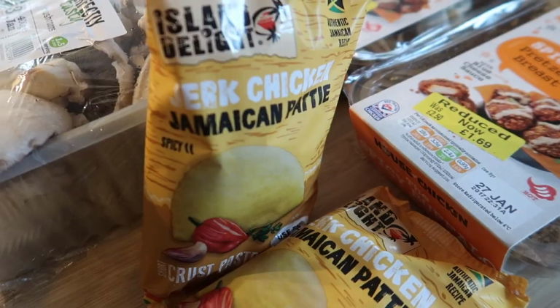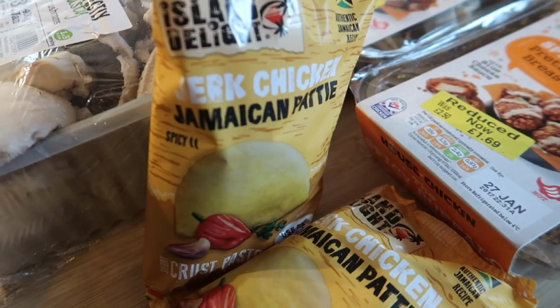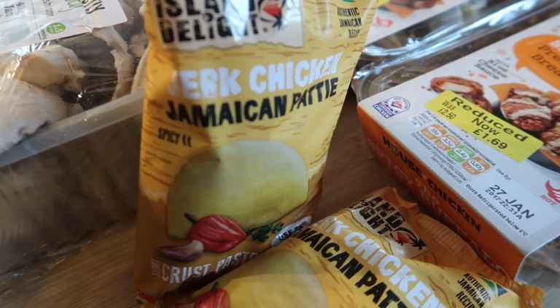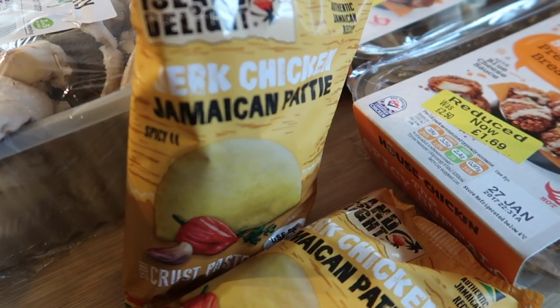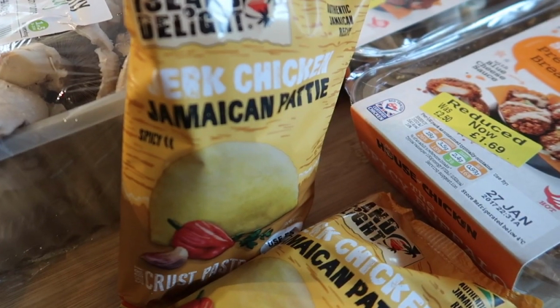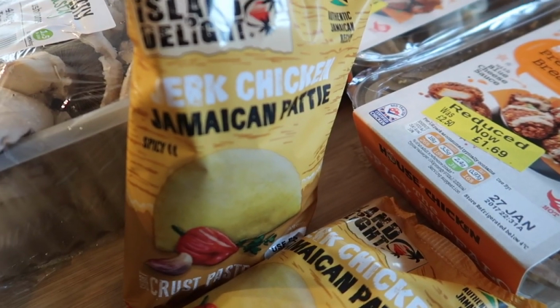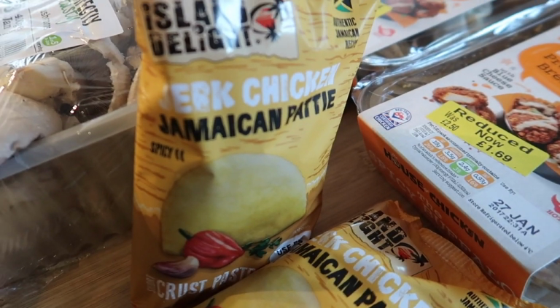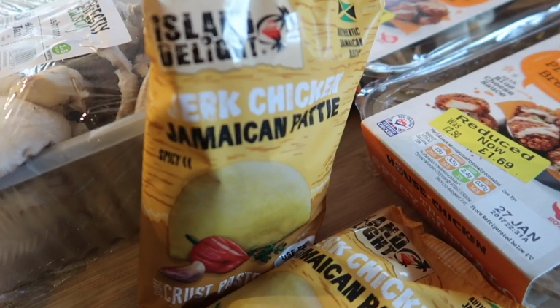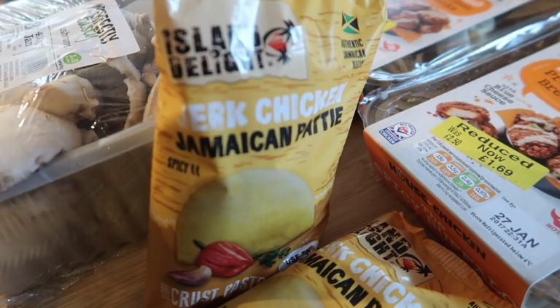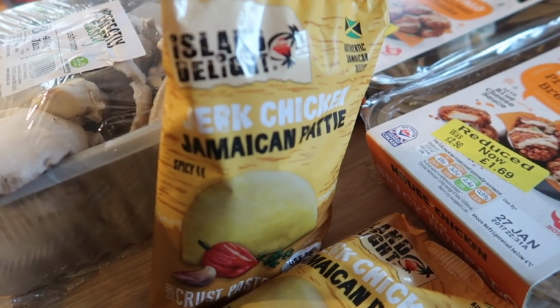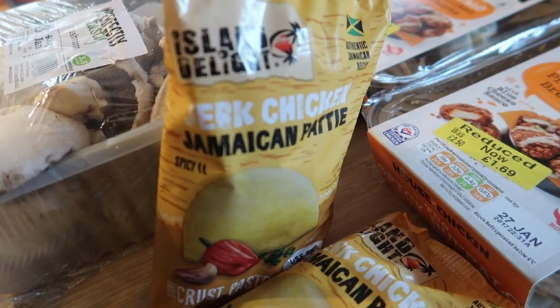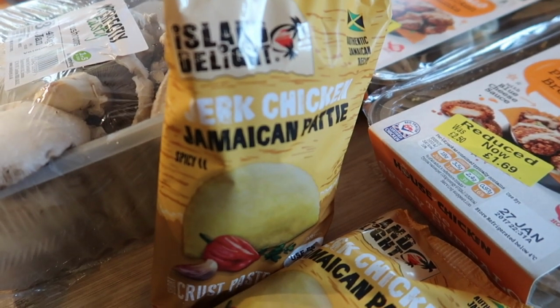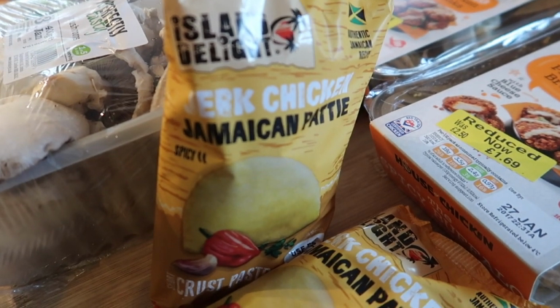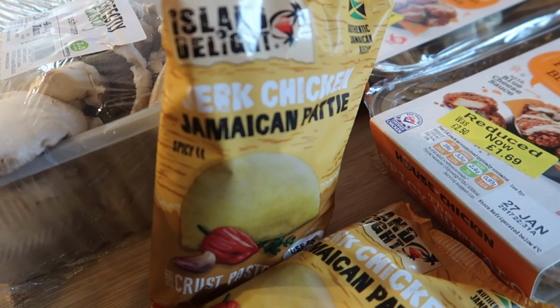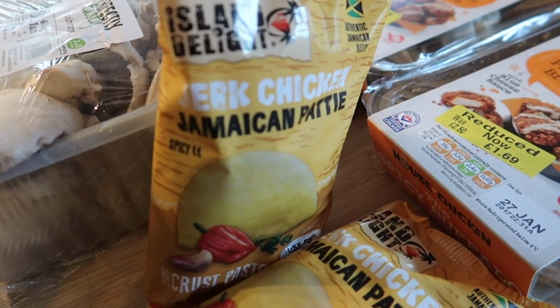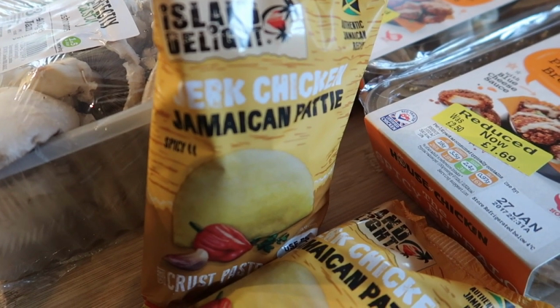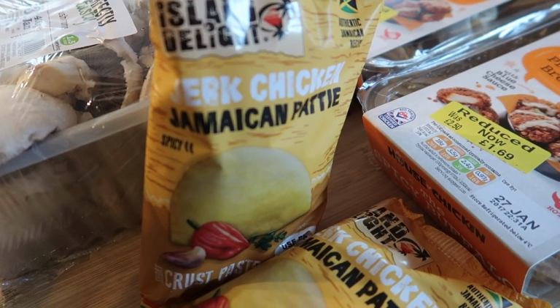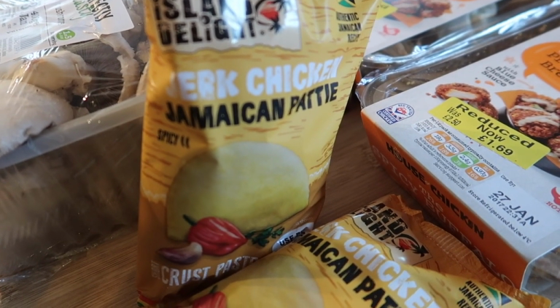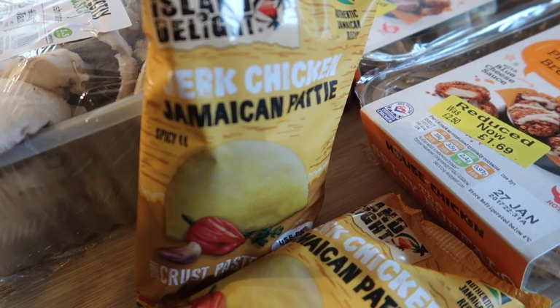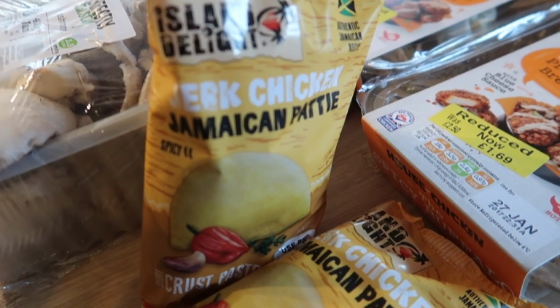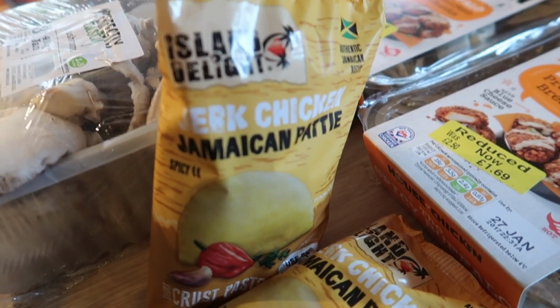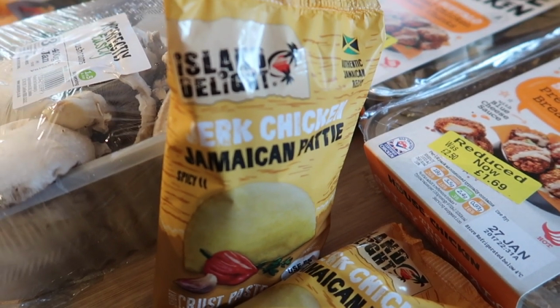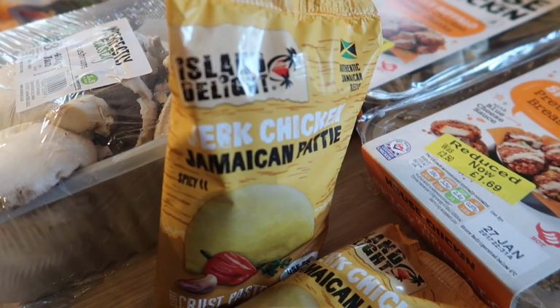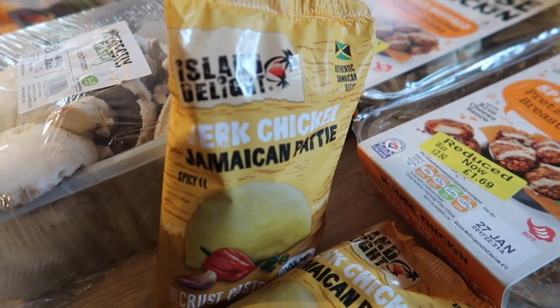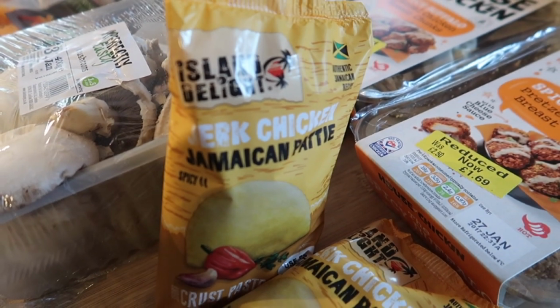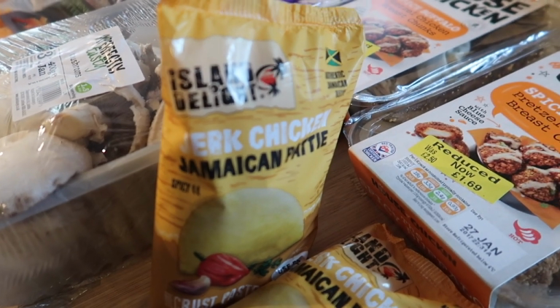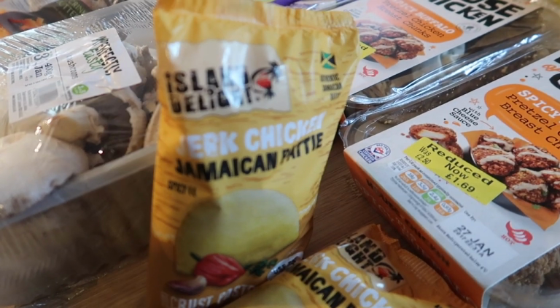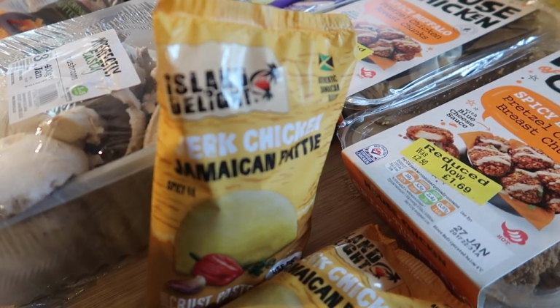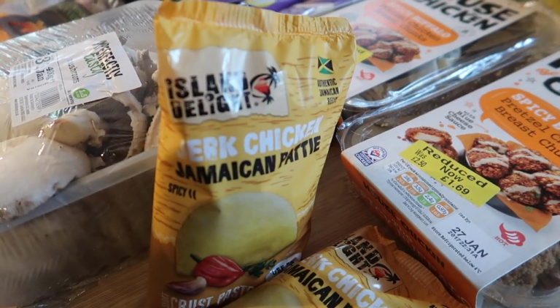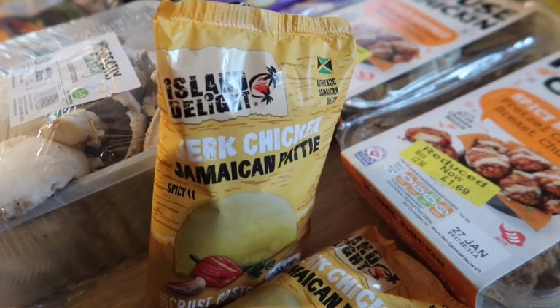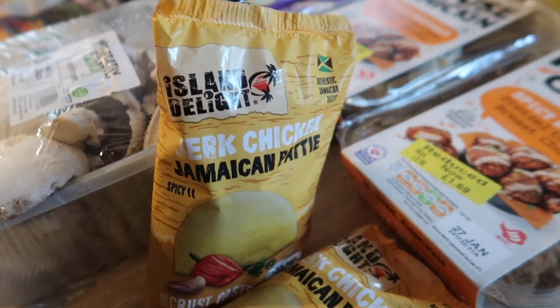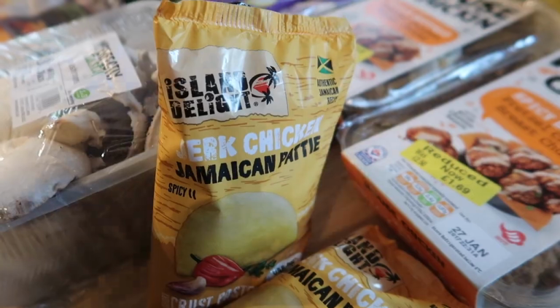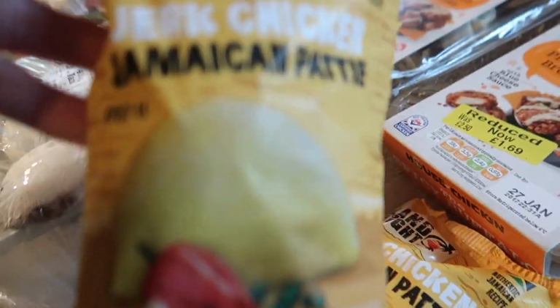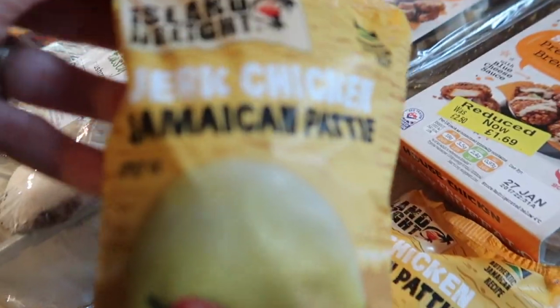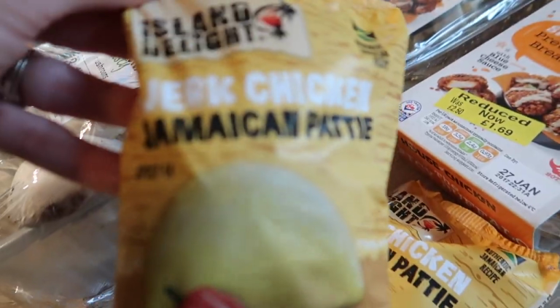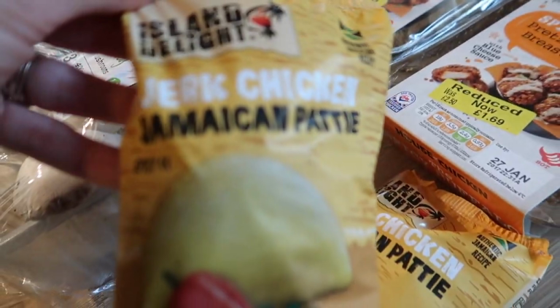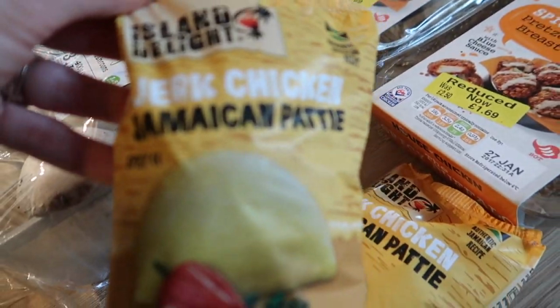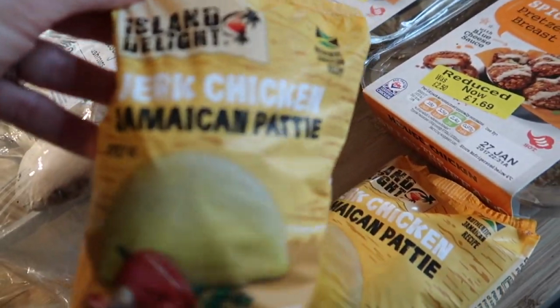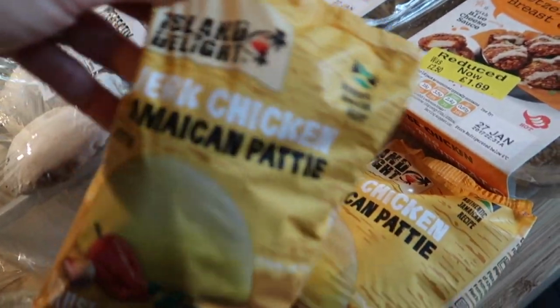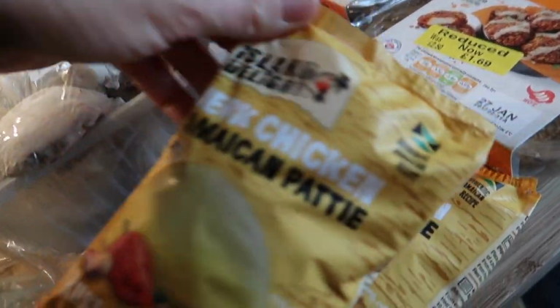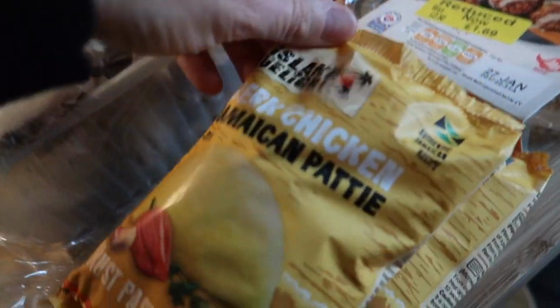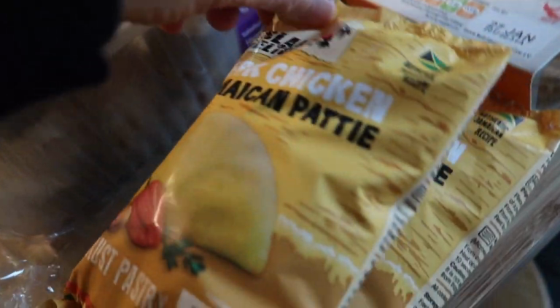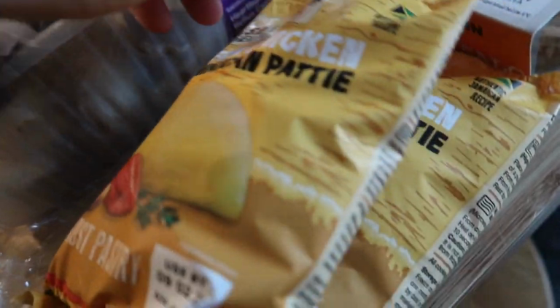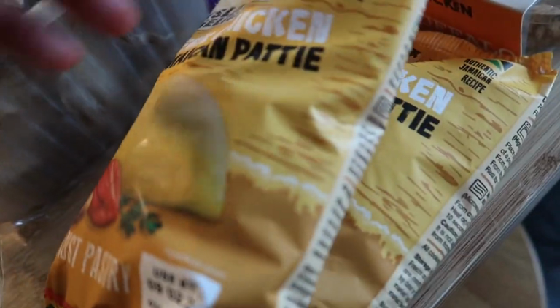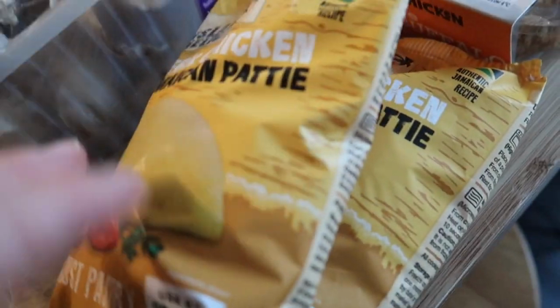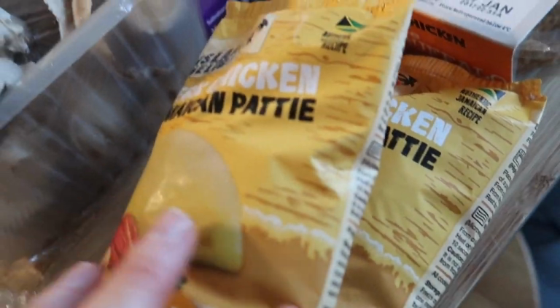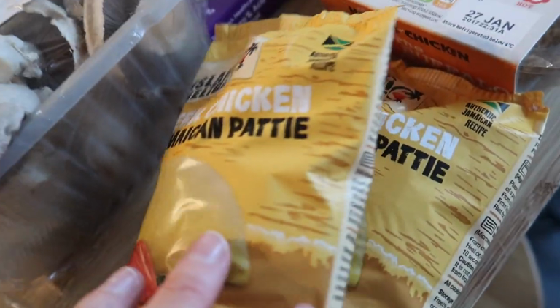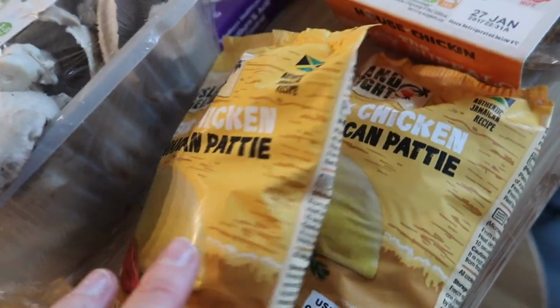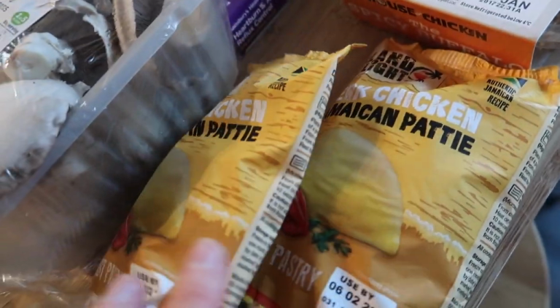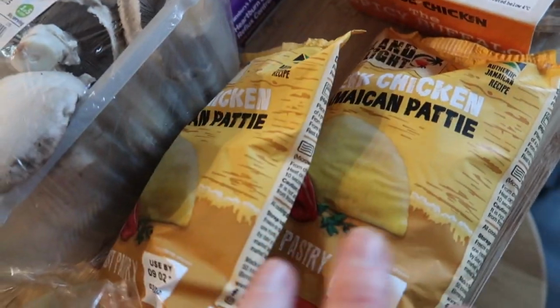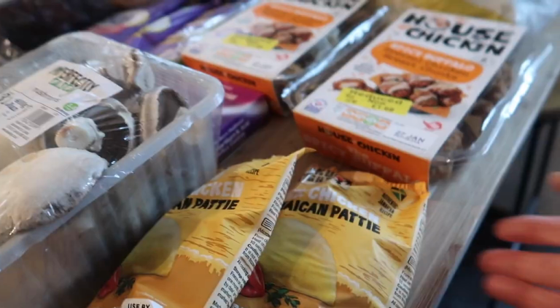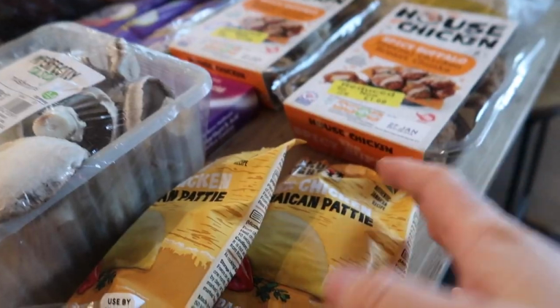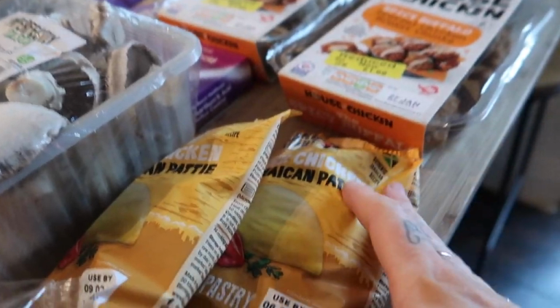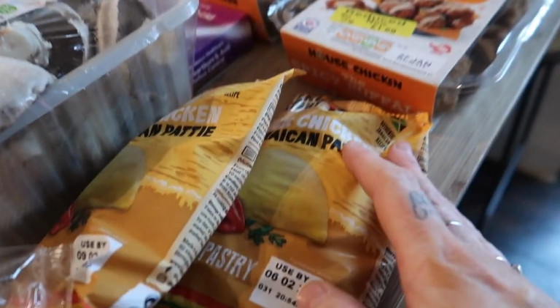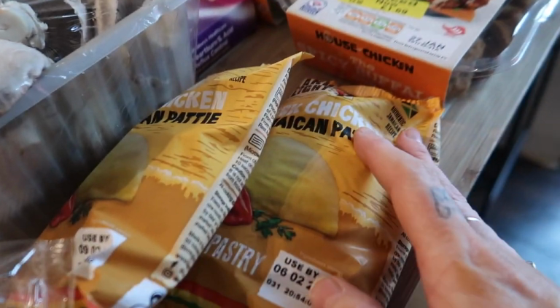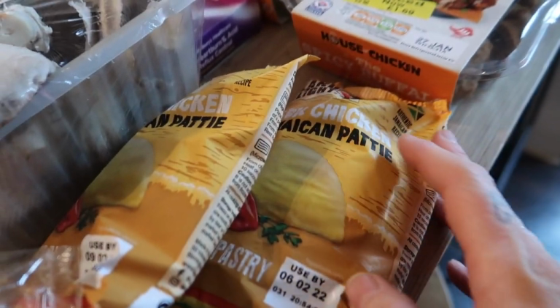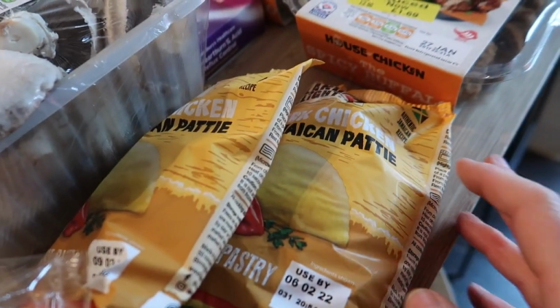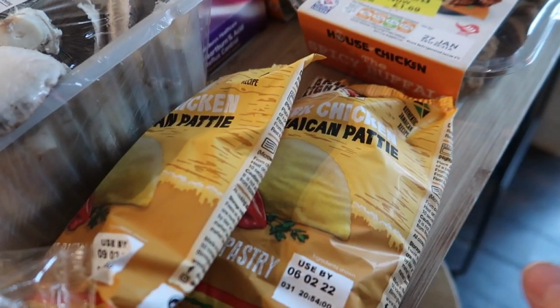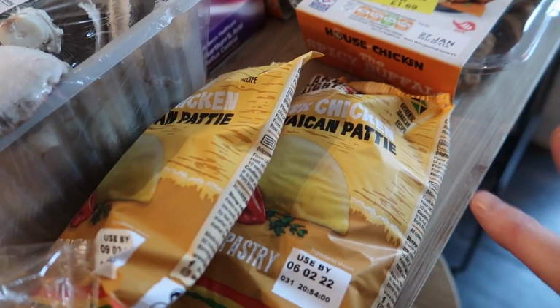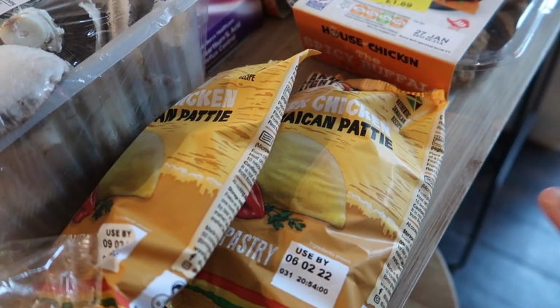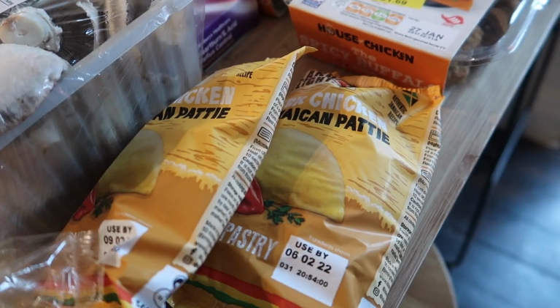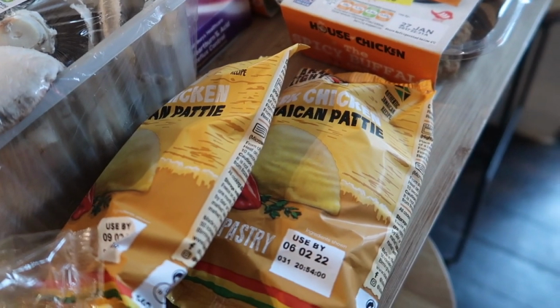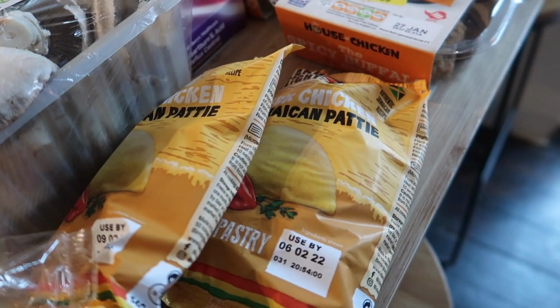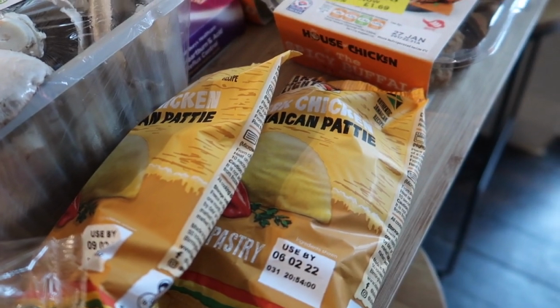I've got two of these jerk chicken Jamaican patties — the boys really like things like this. I've got one for the older two; they're quite spicy, just pop those in their lunch or something.